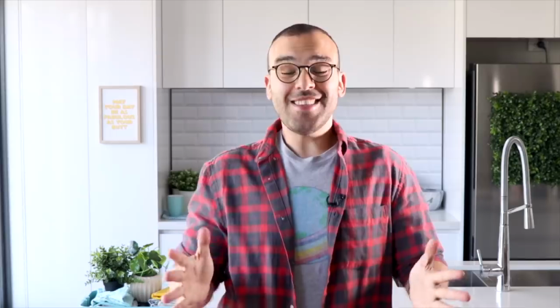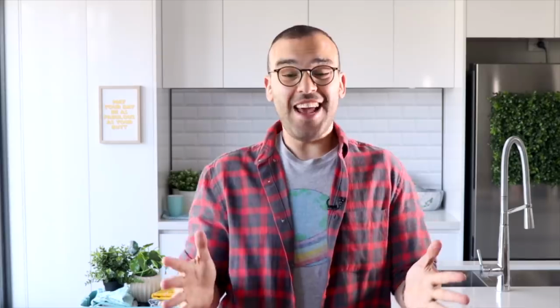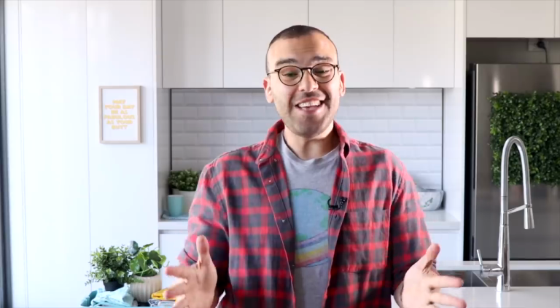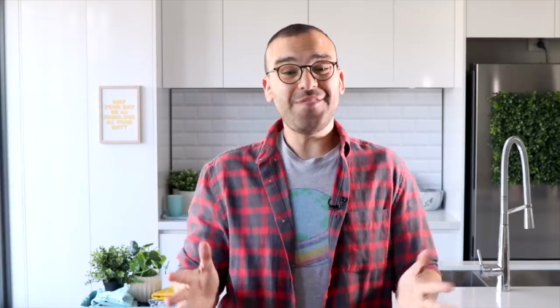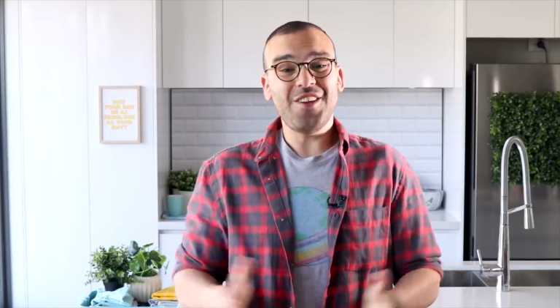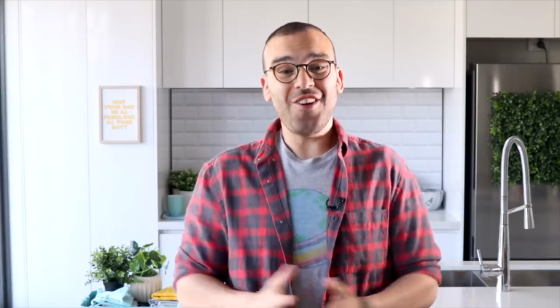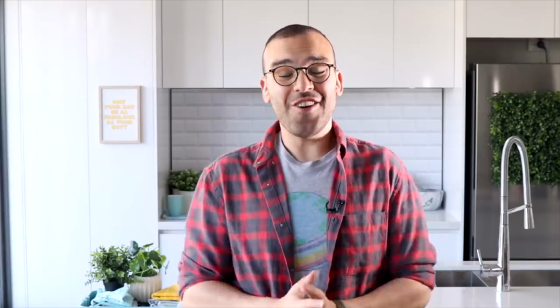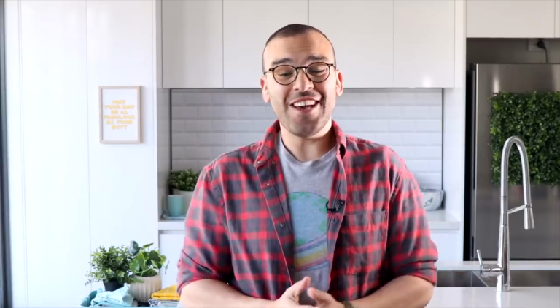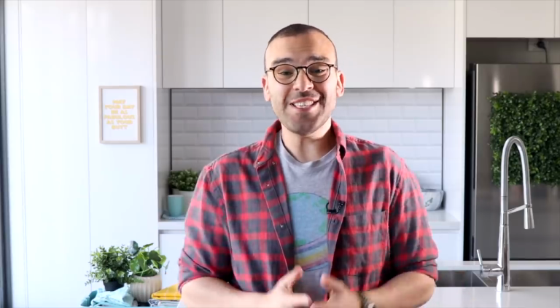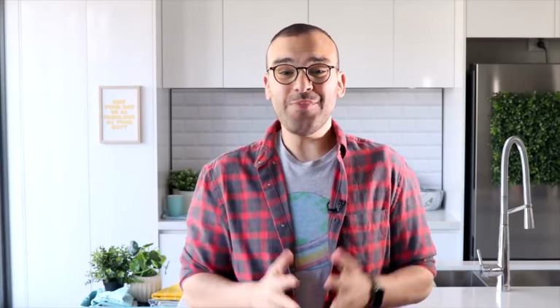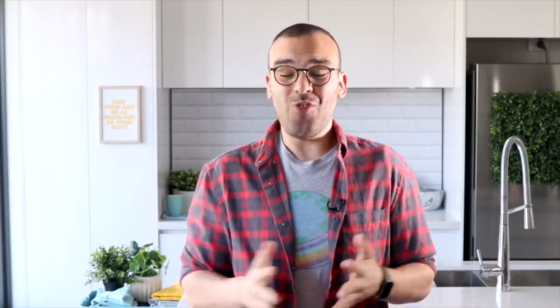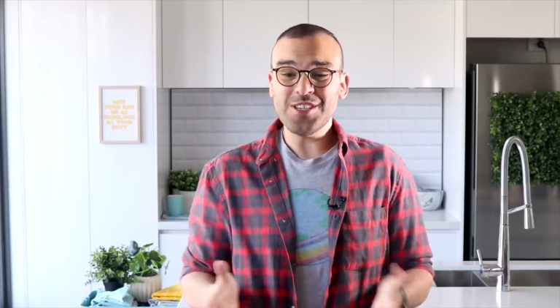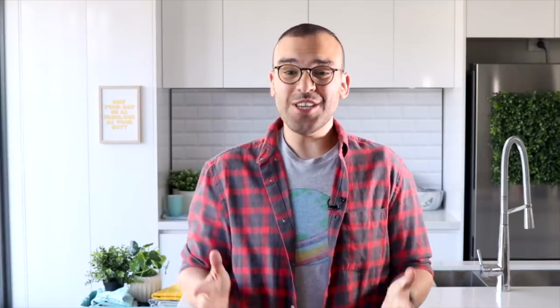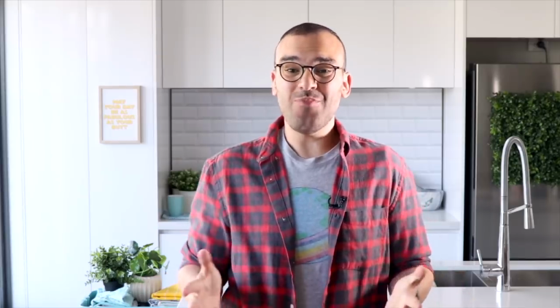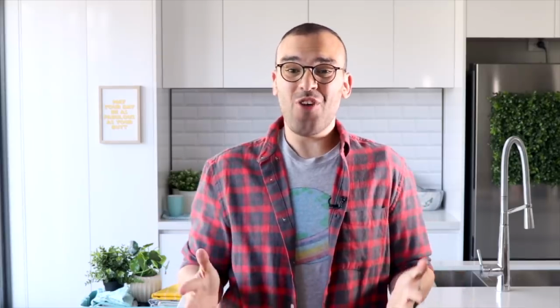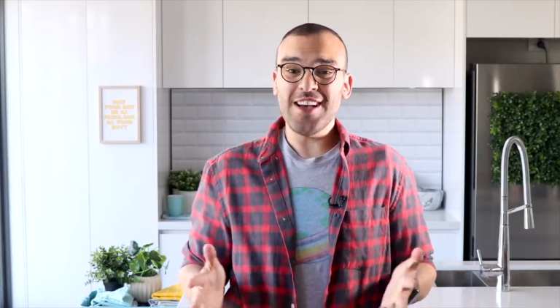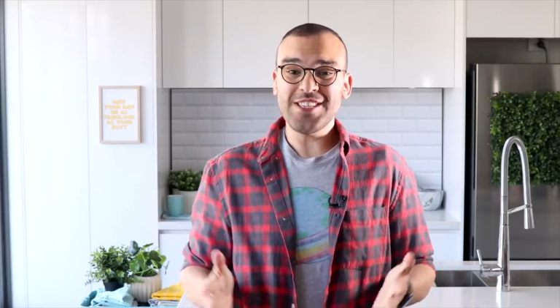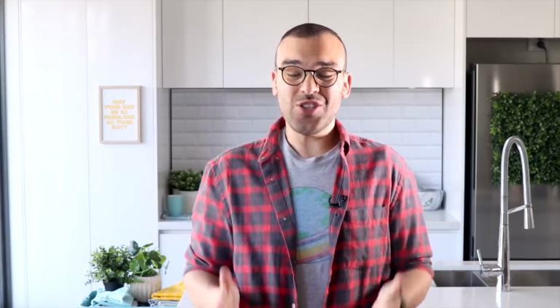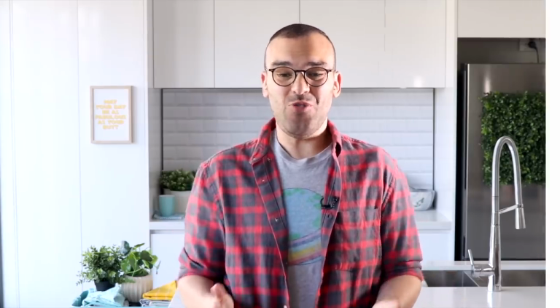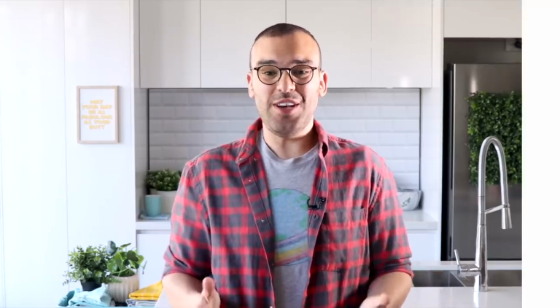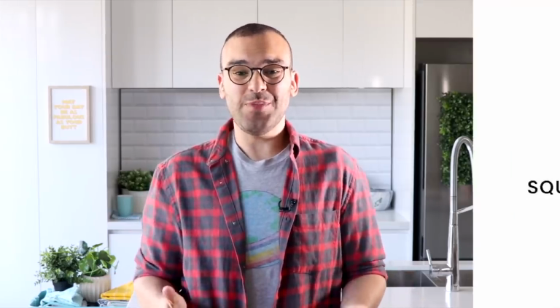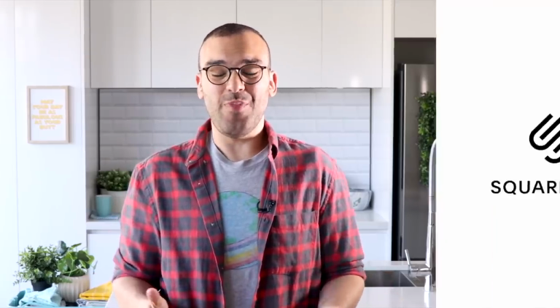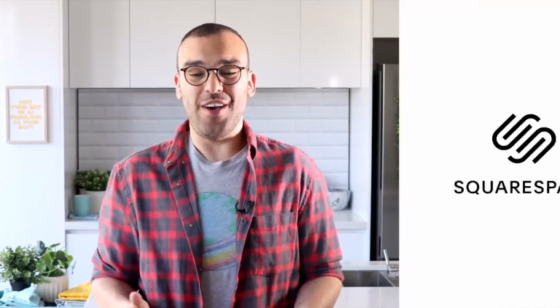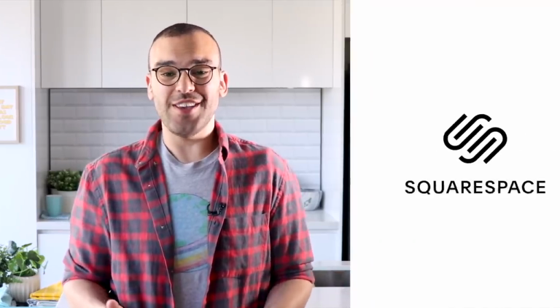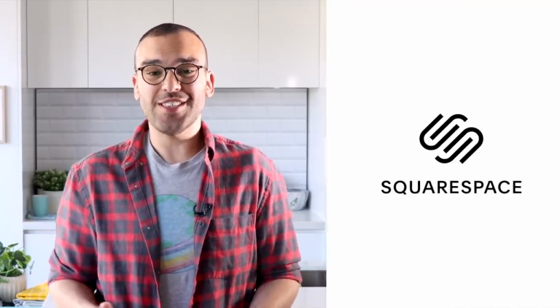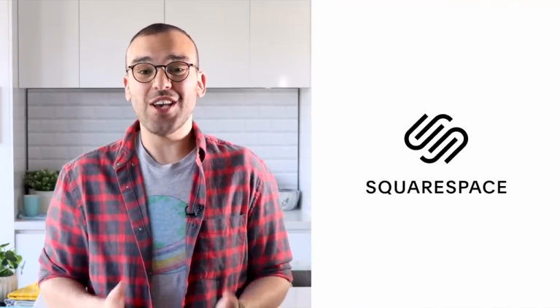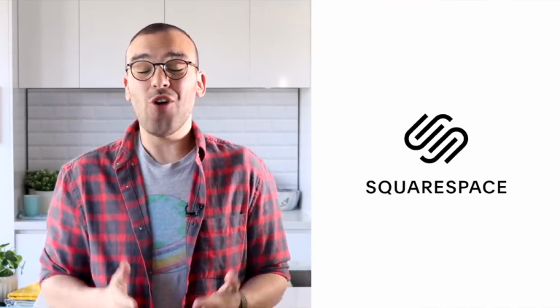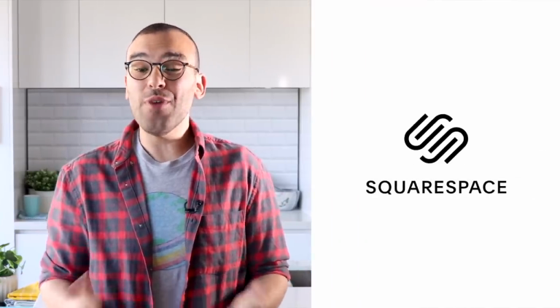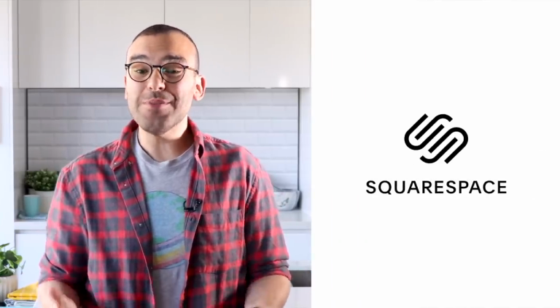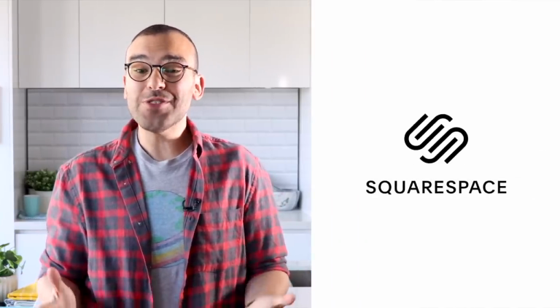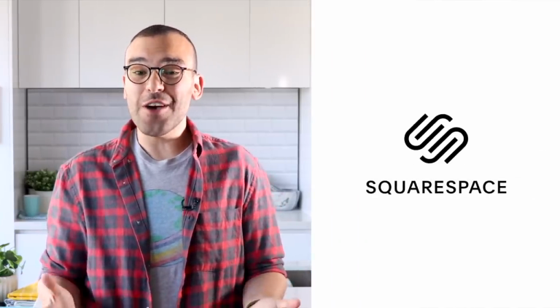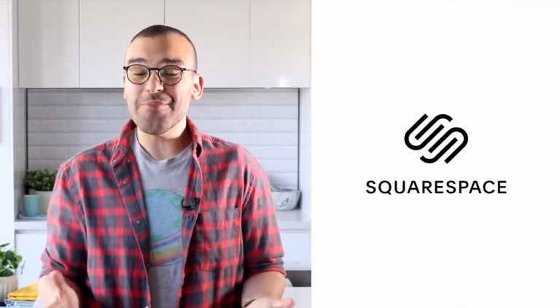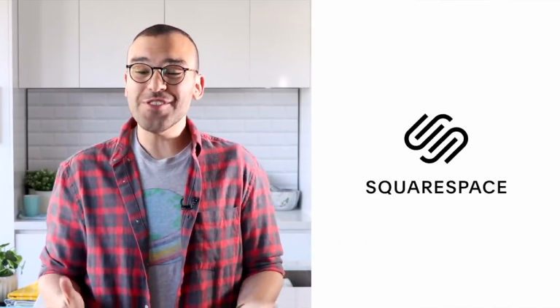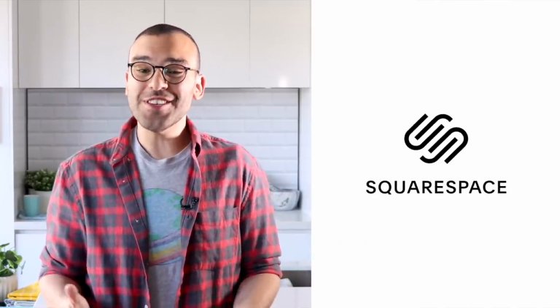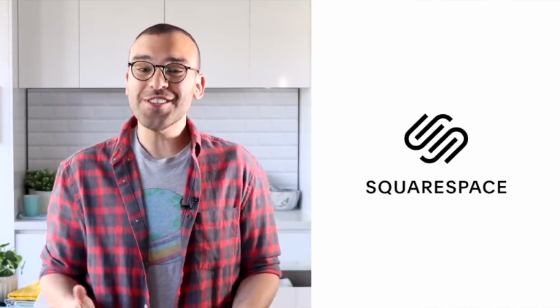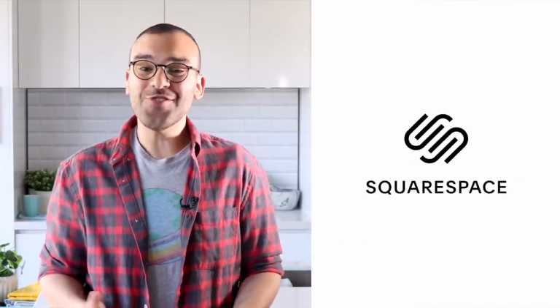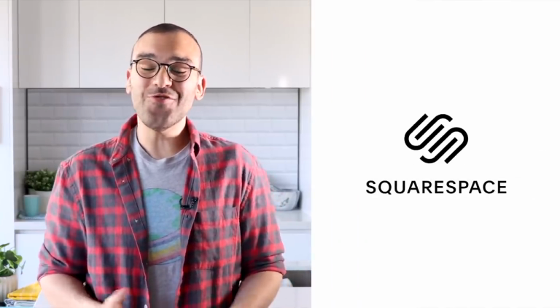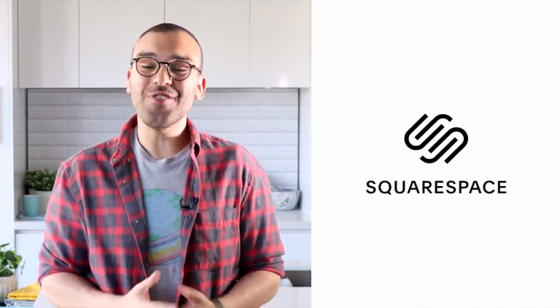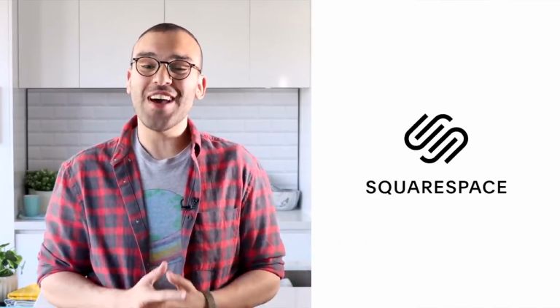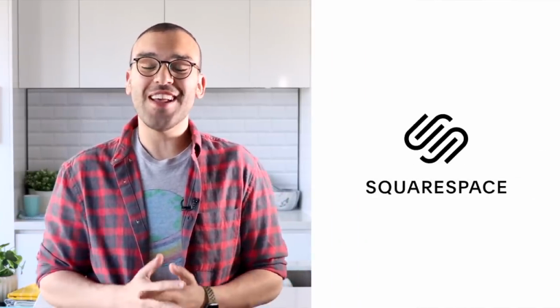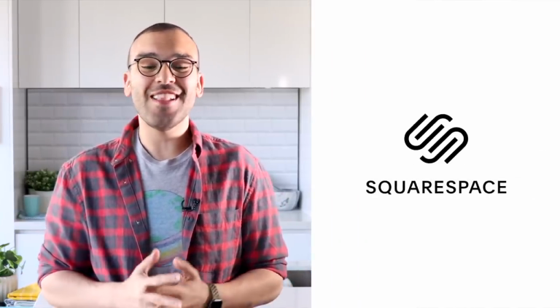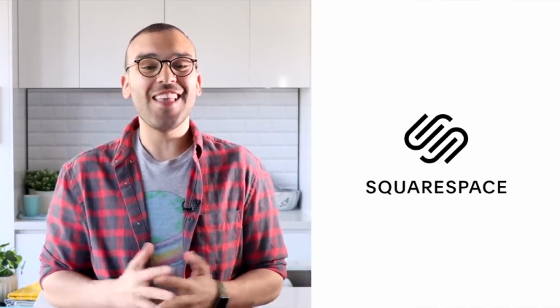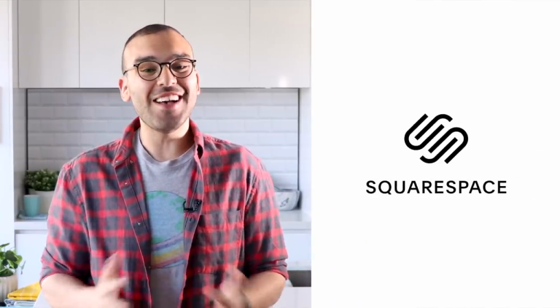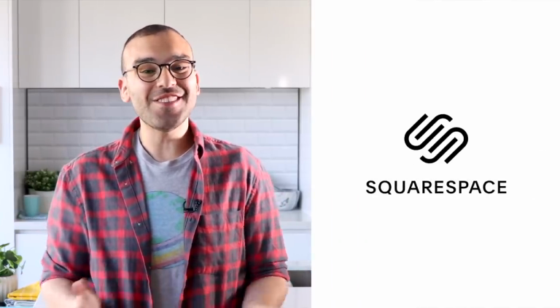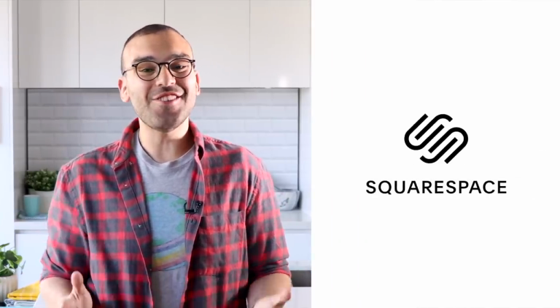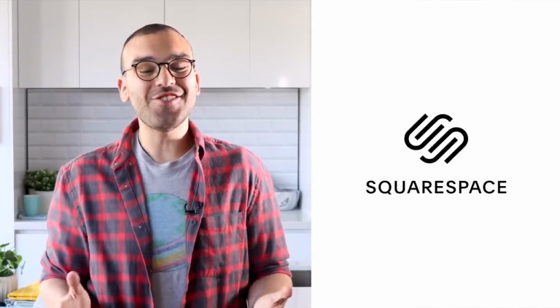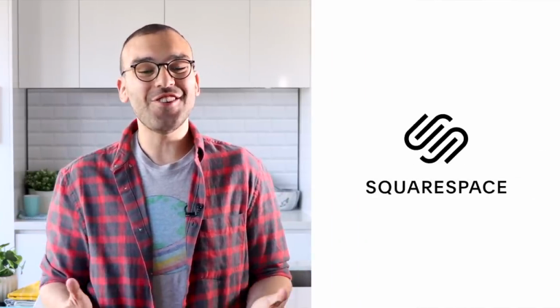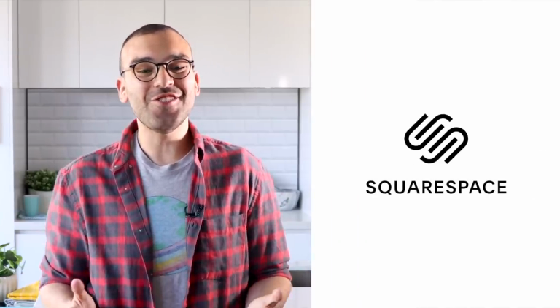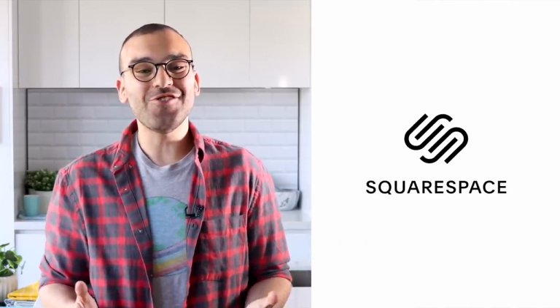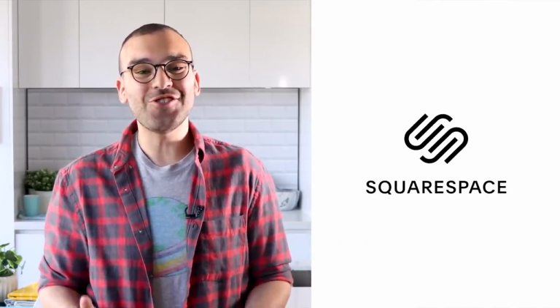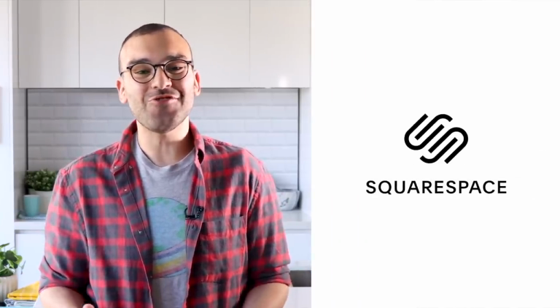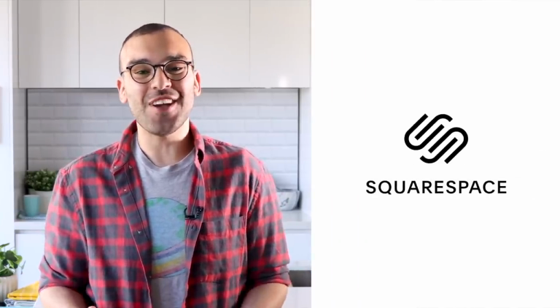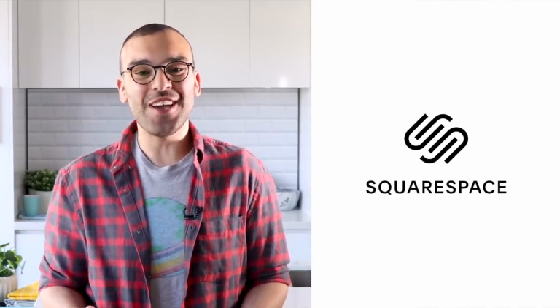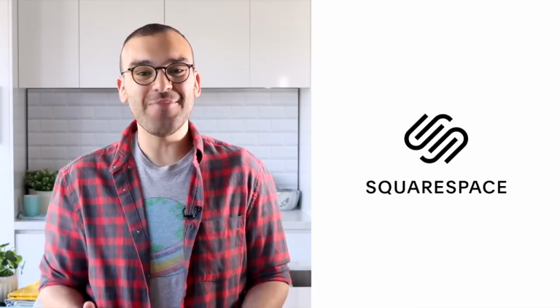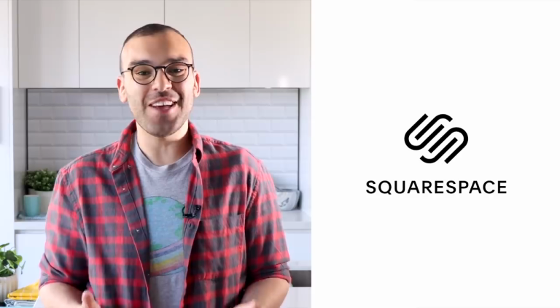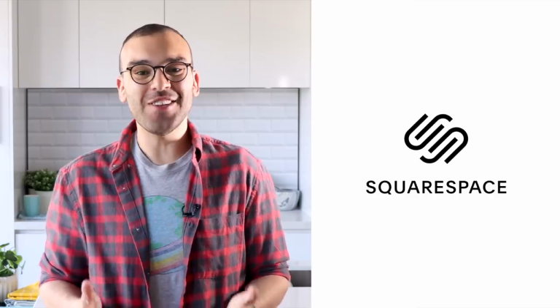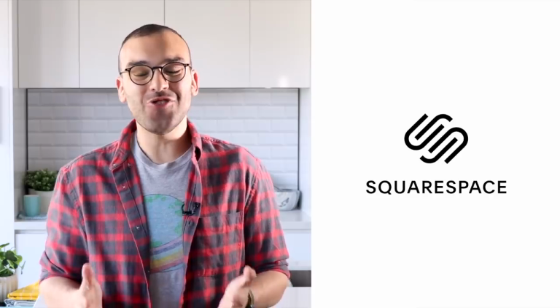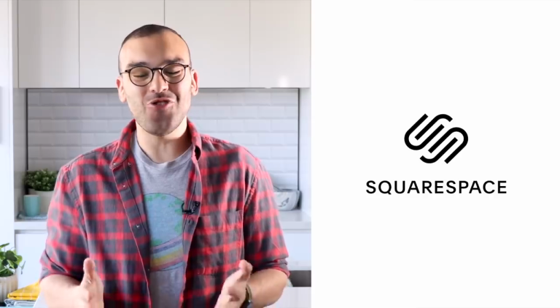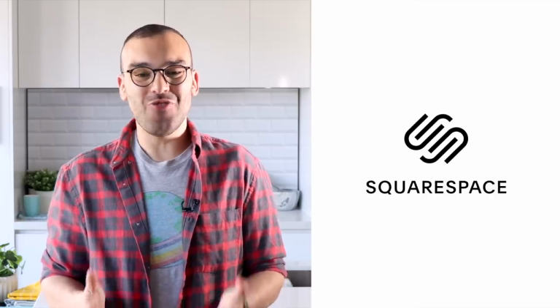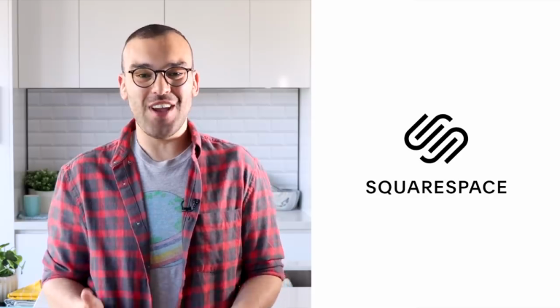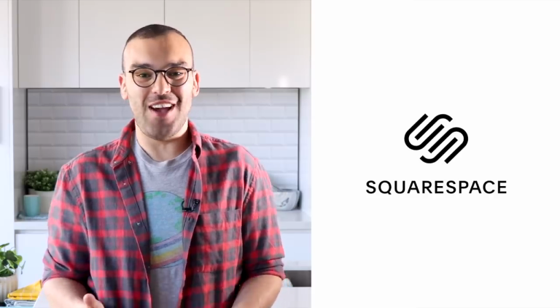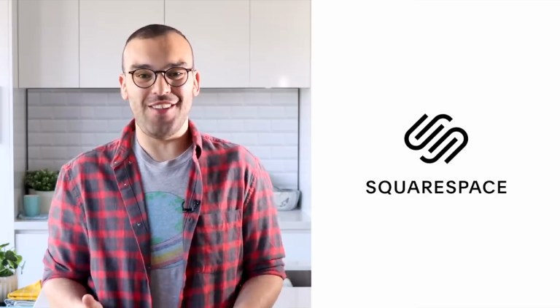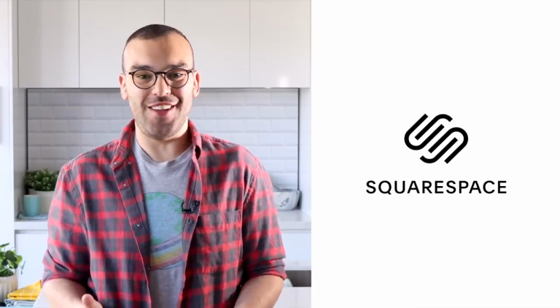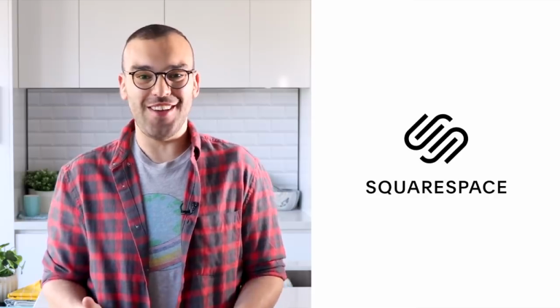Today's video is sponsored by Squarespace, a website building tool that allows you to turn your dream into a reality.